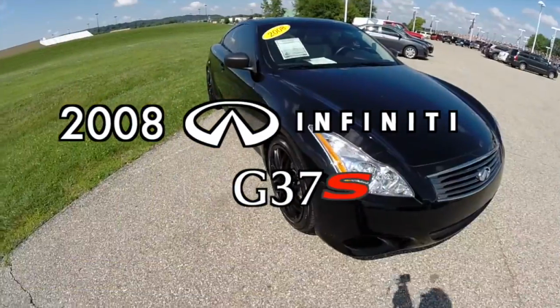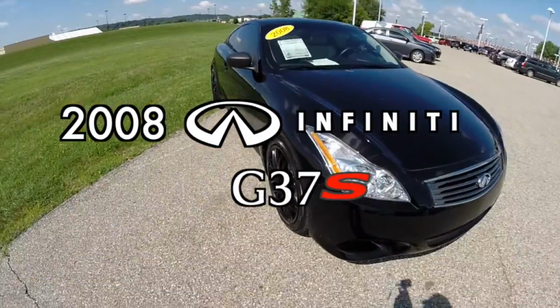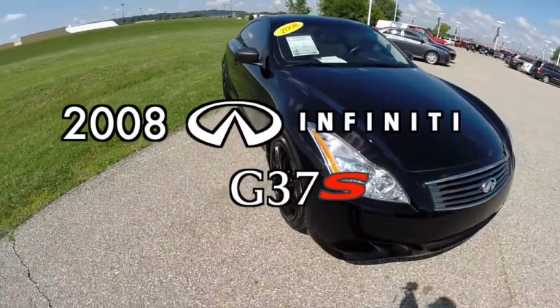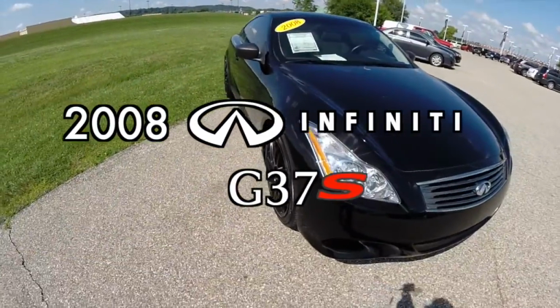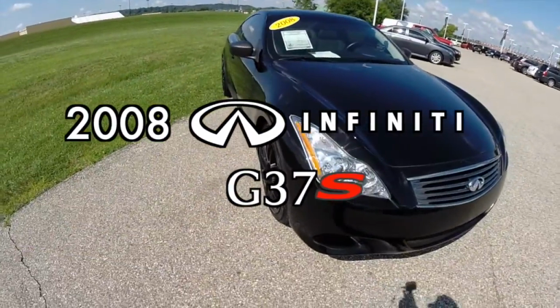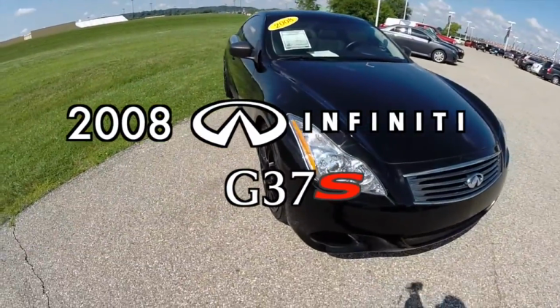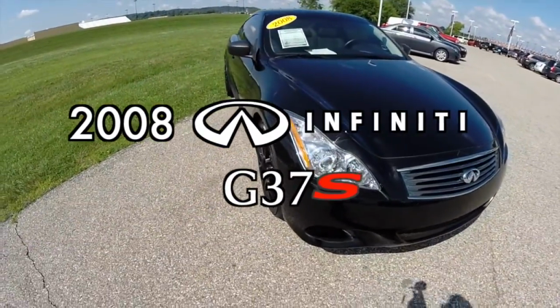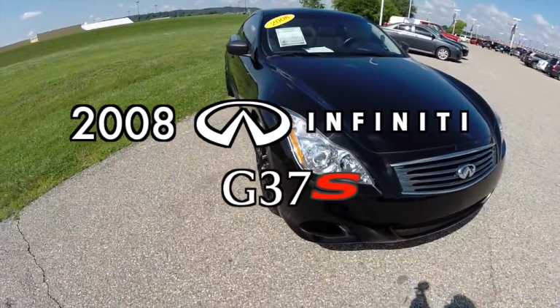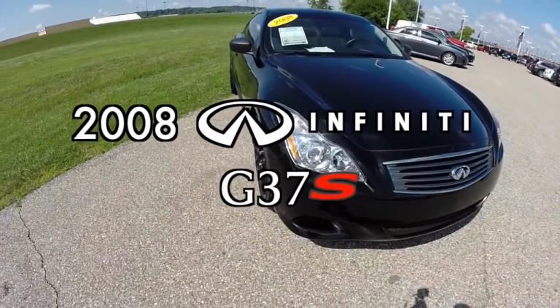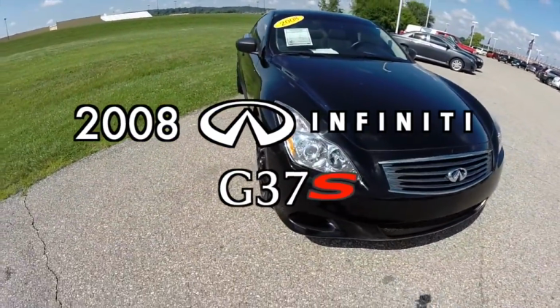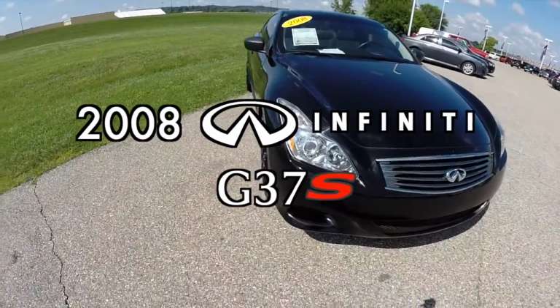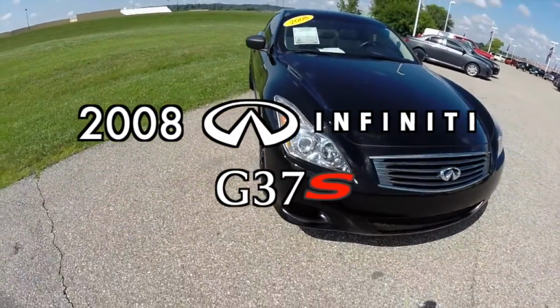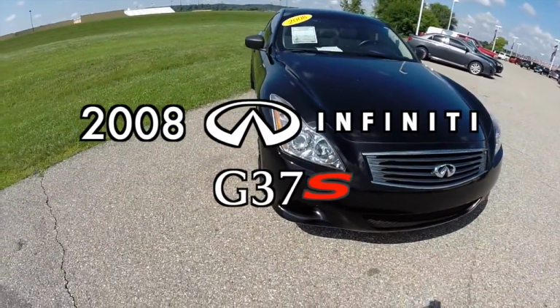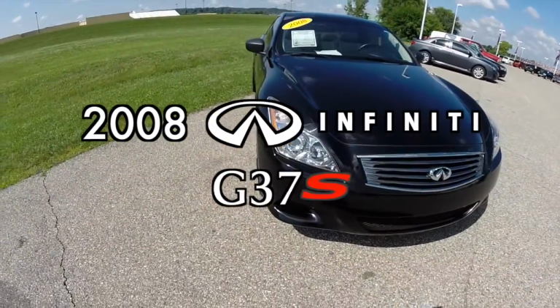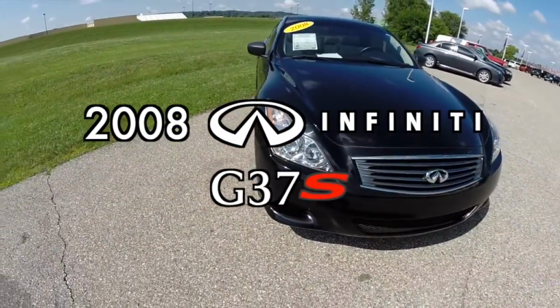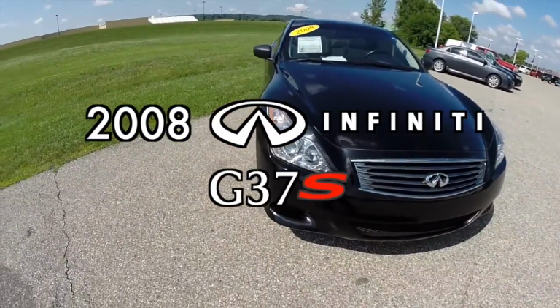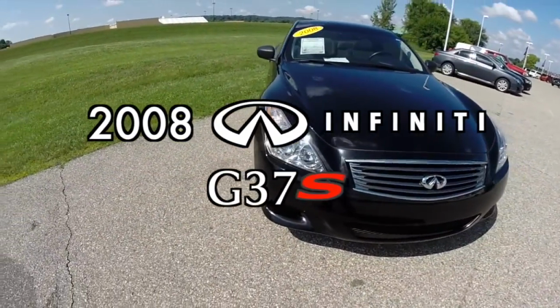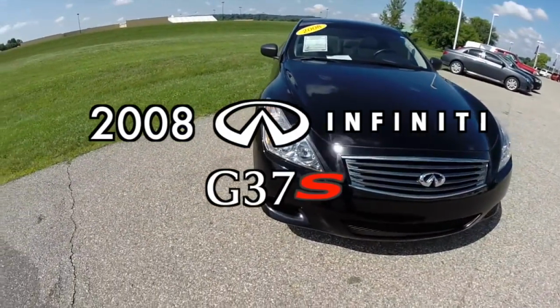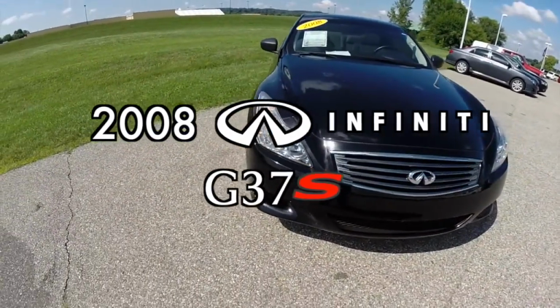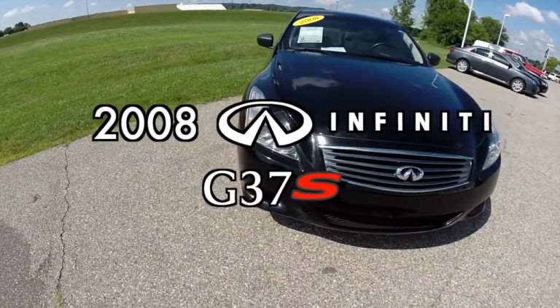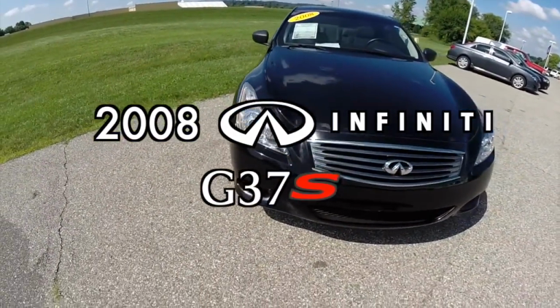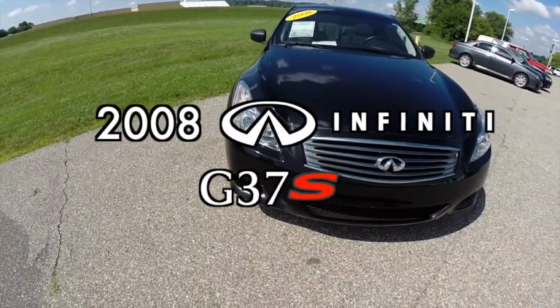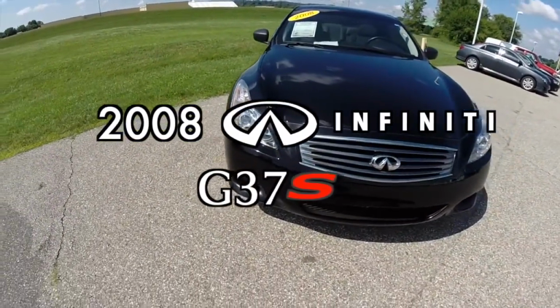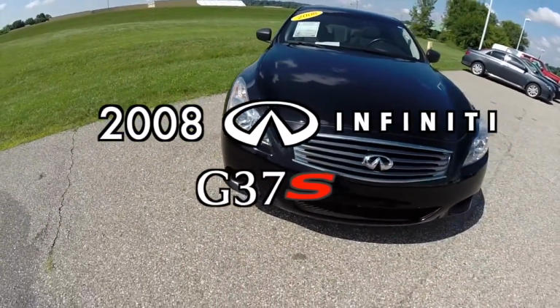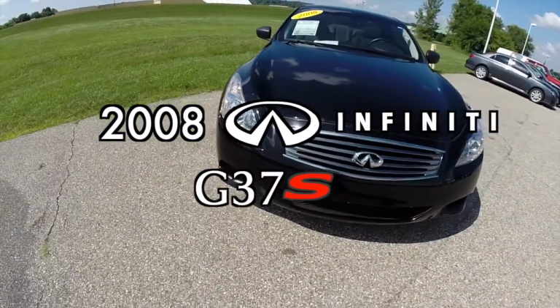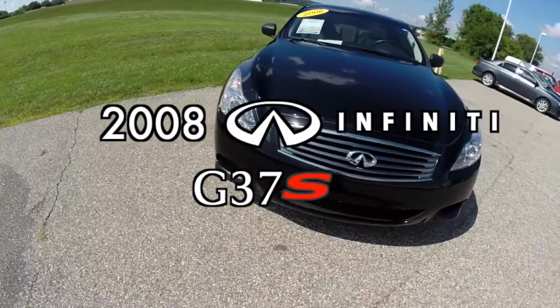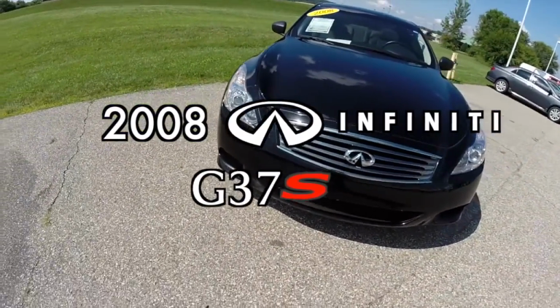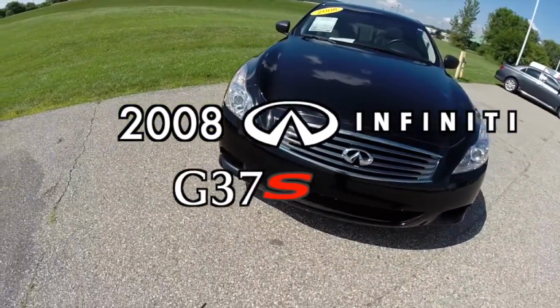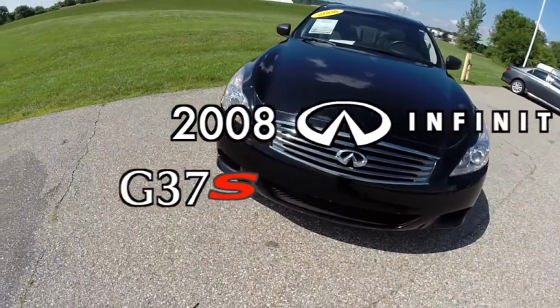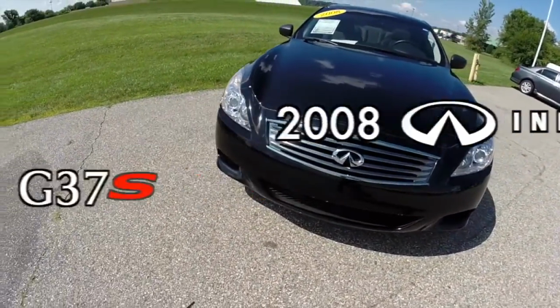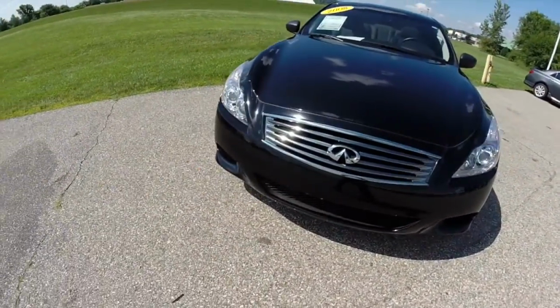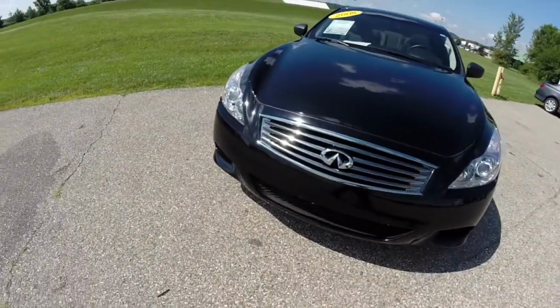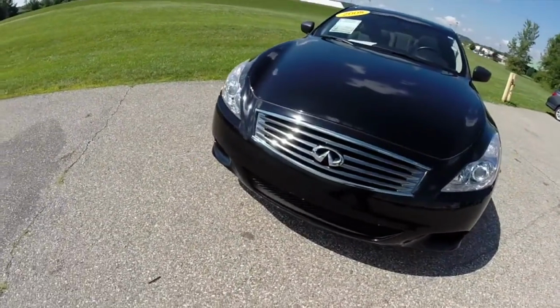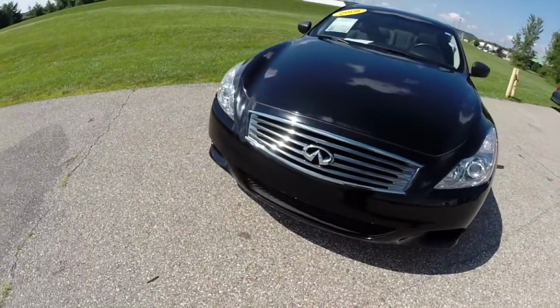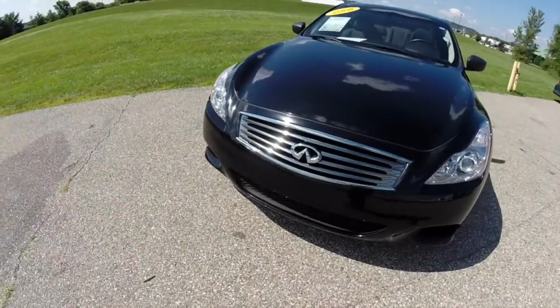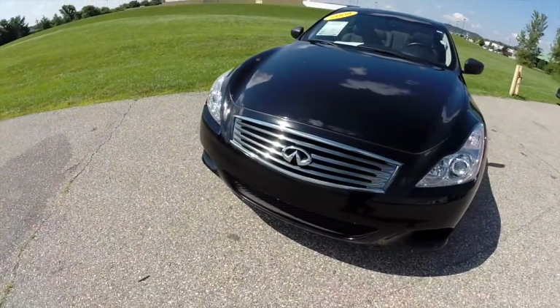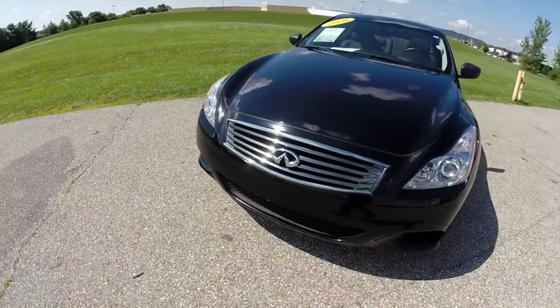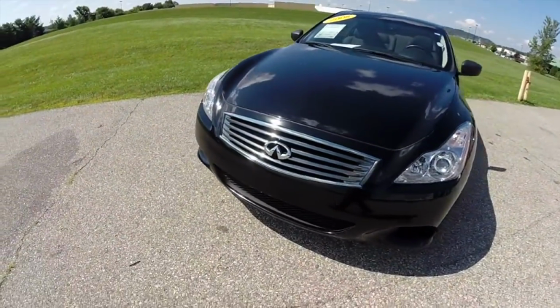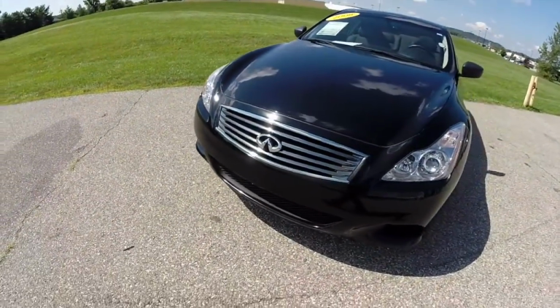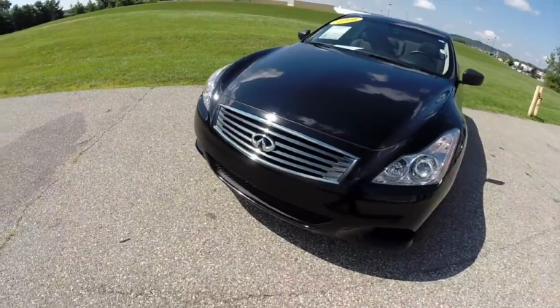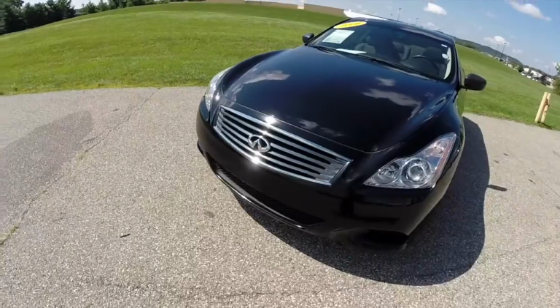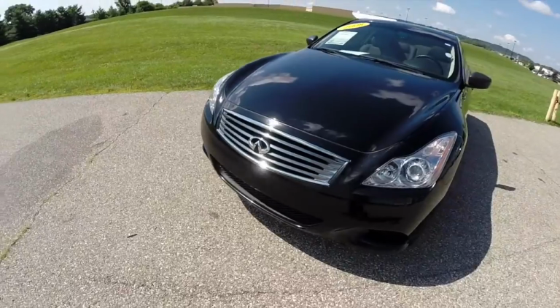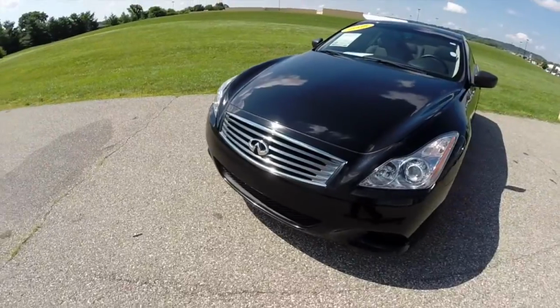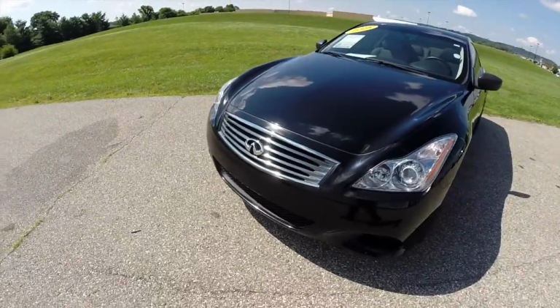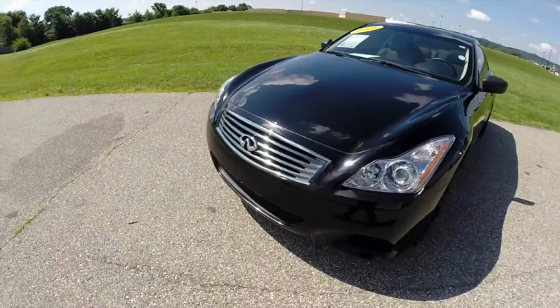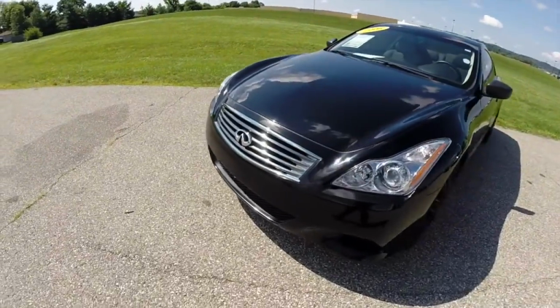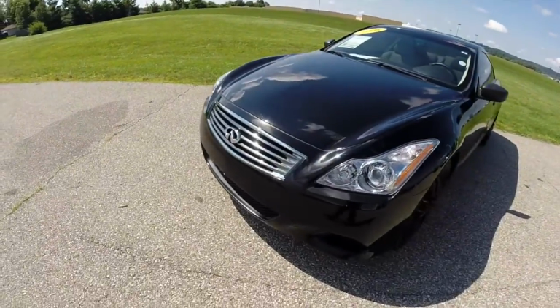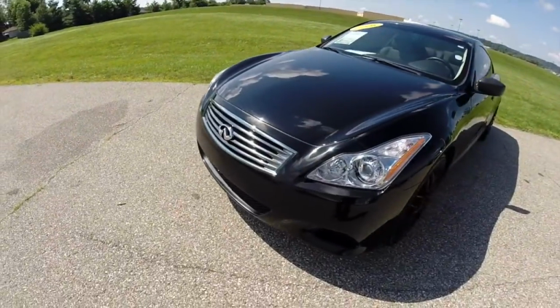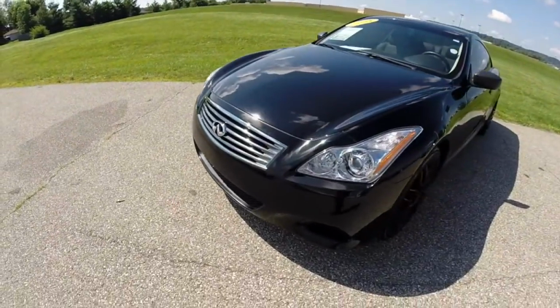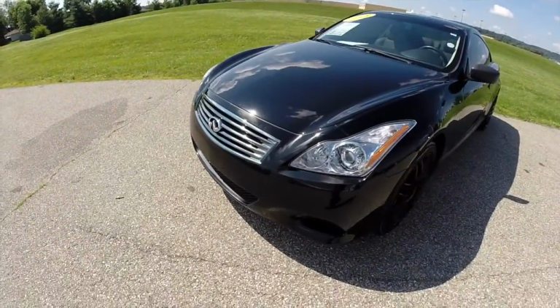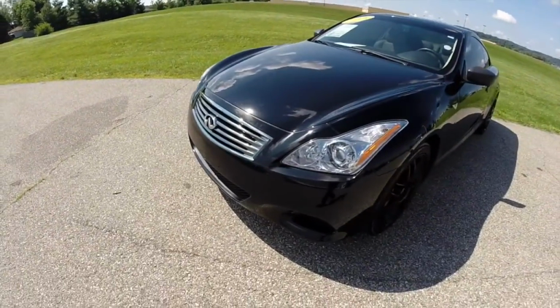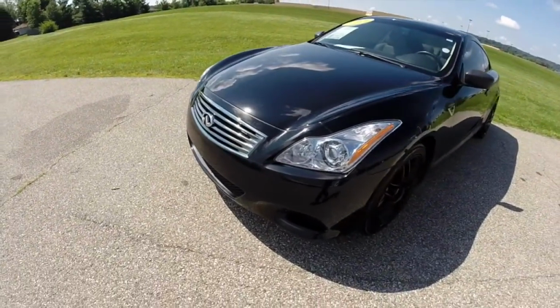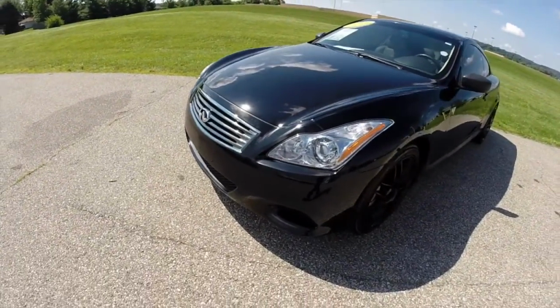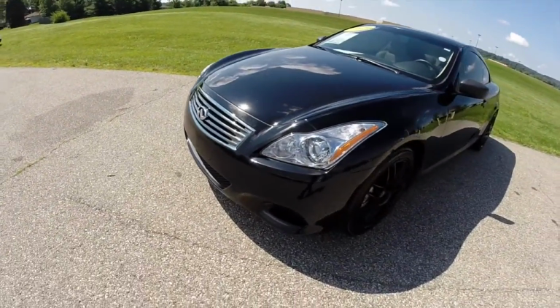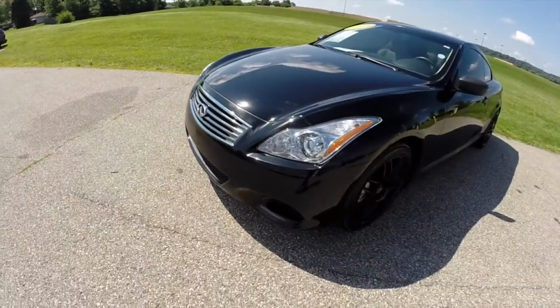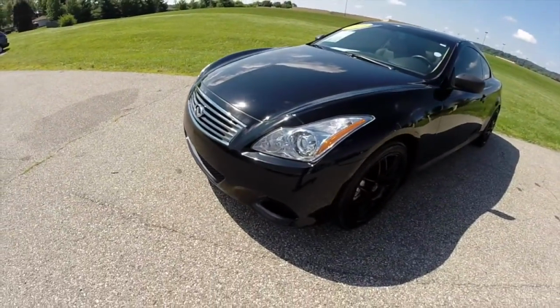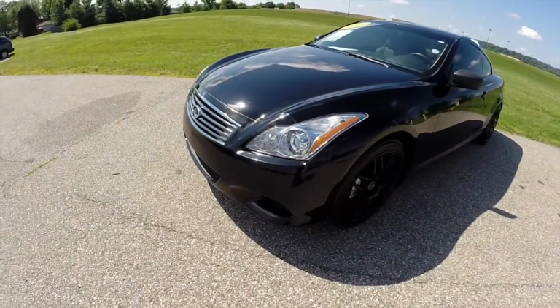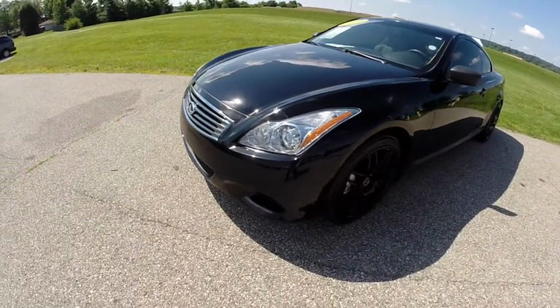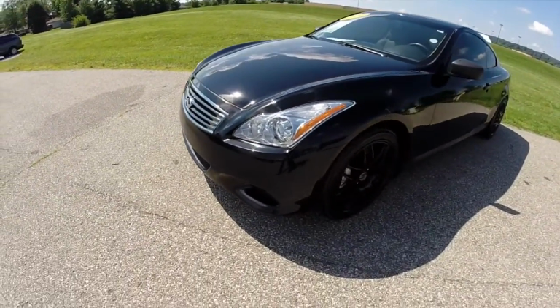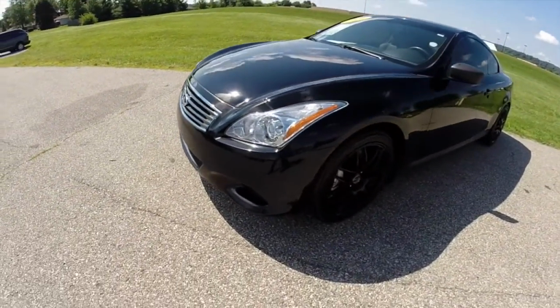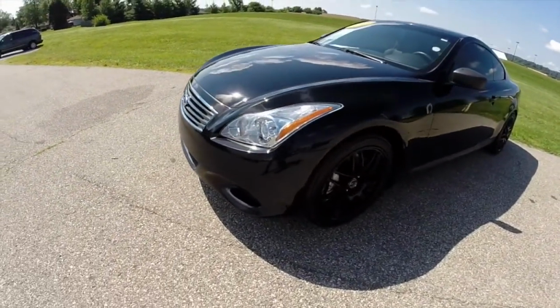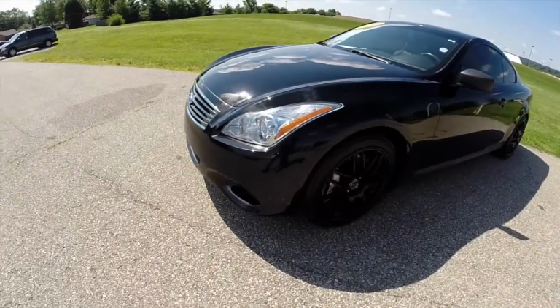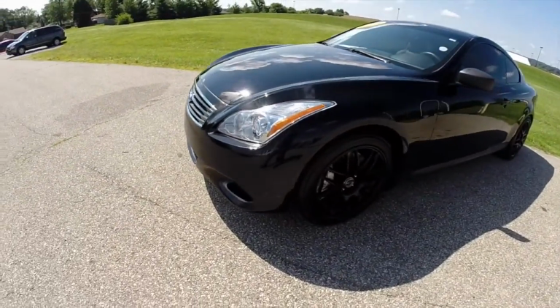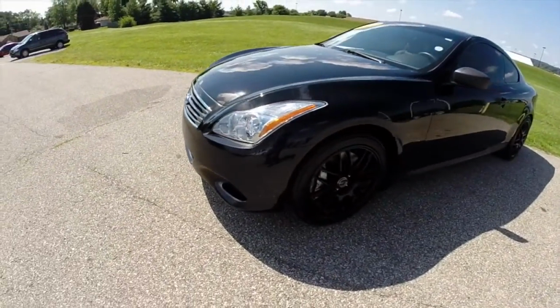Hello everyone. Today we're going to take a quick walk around look at this 2008 Infiniti G37 Sport Coupe.